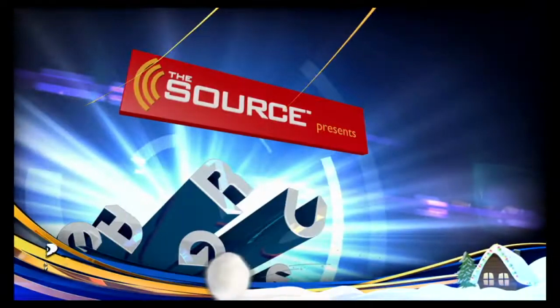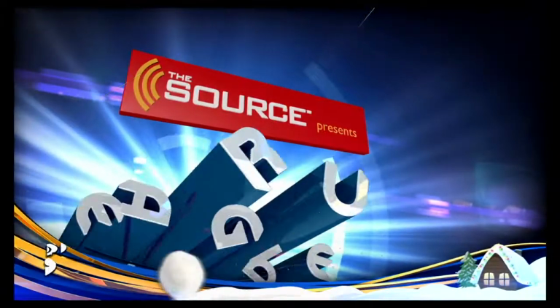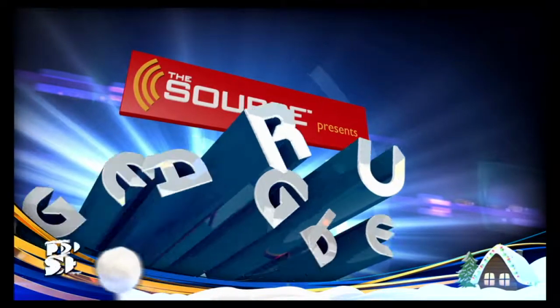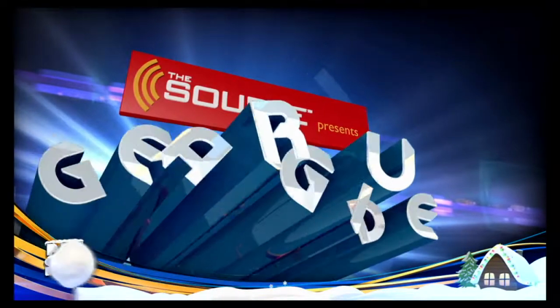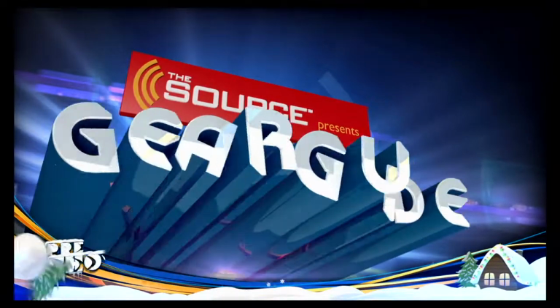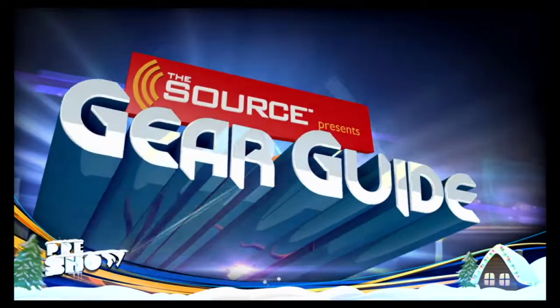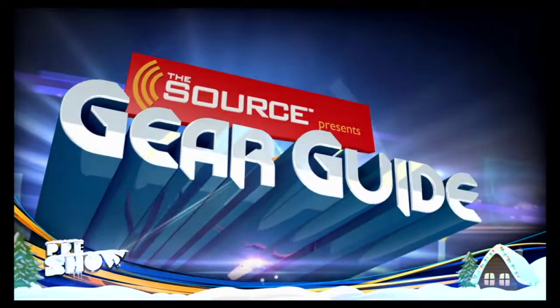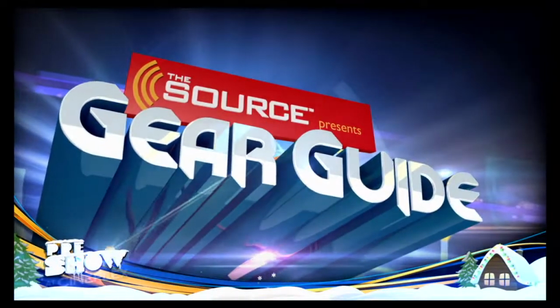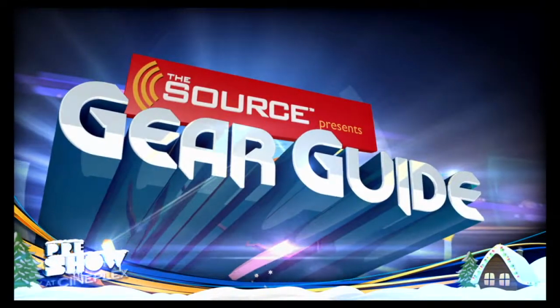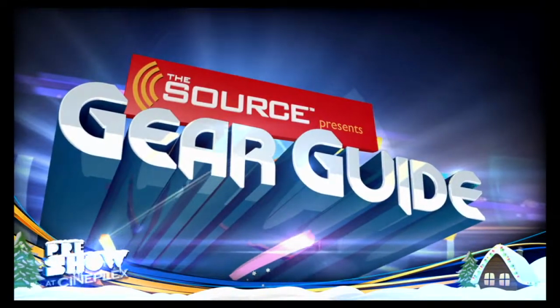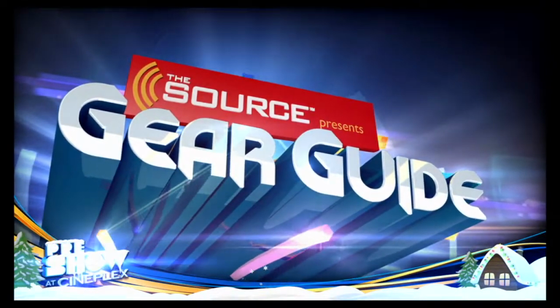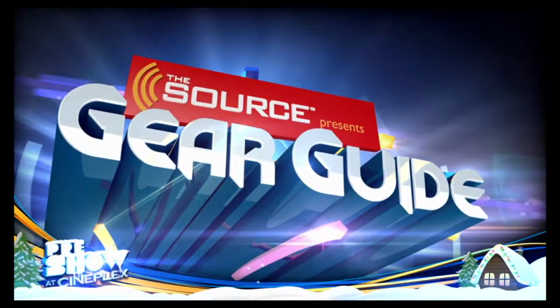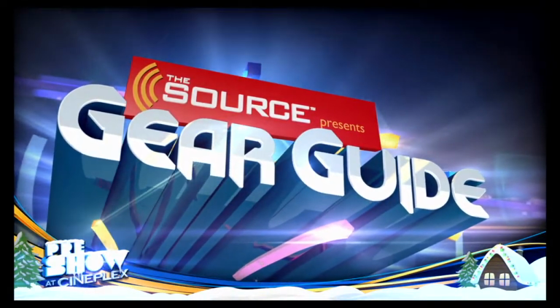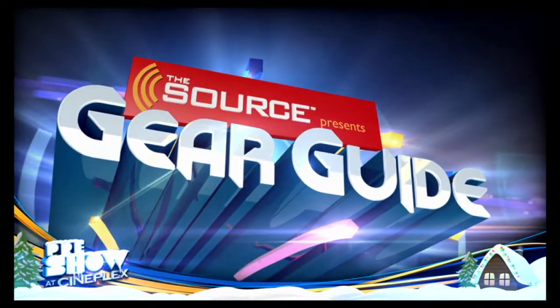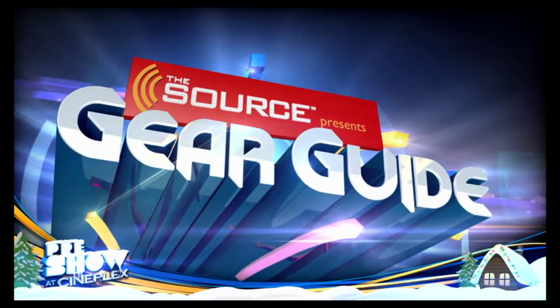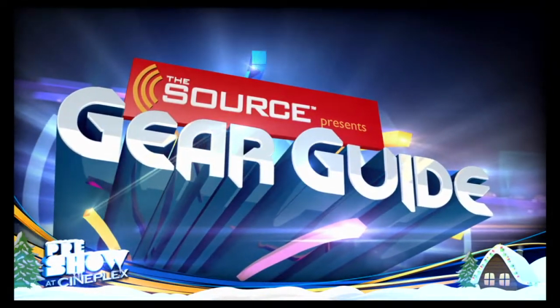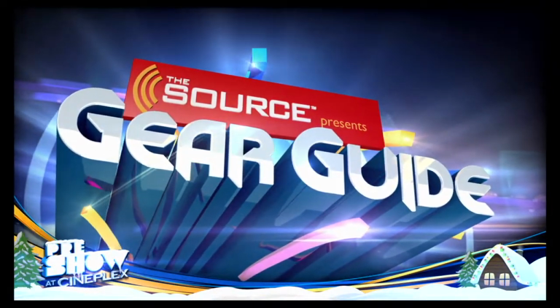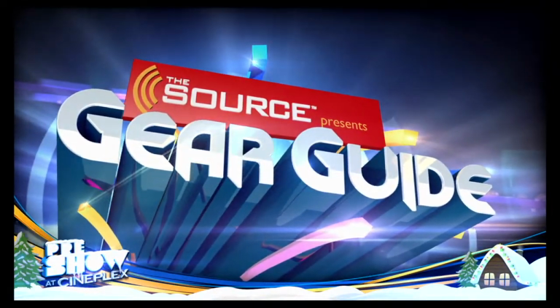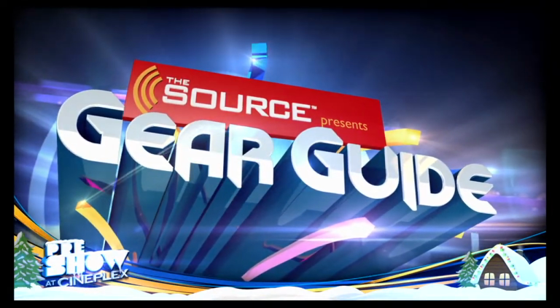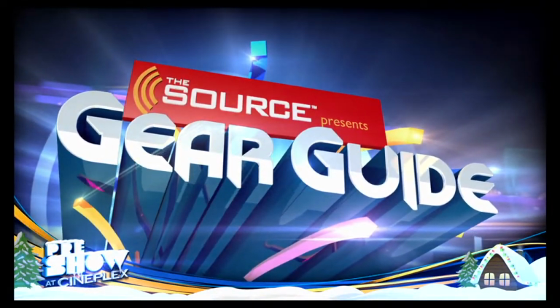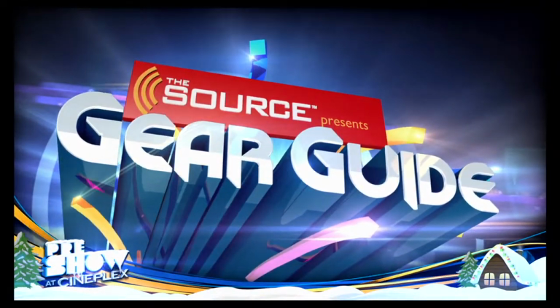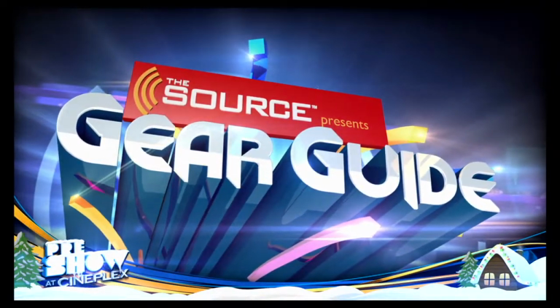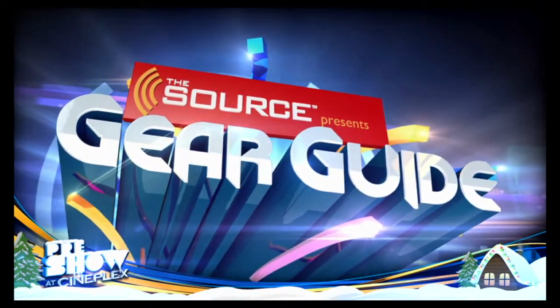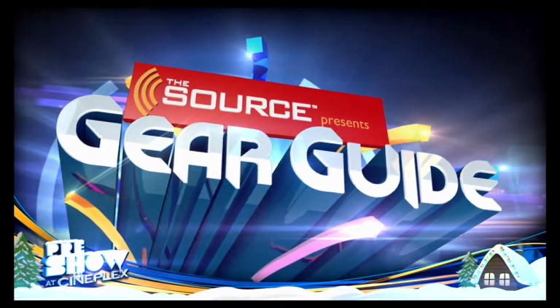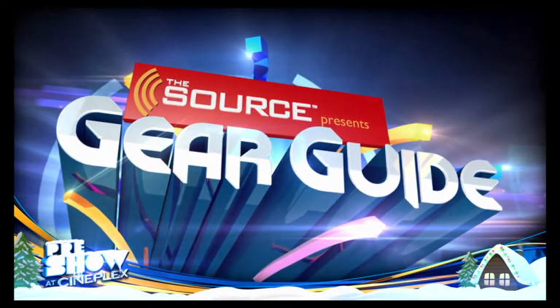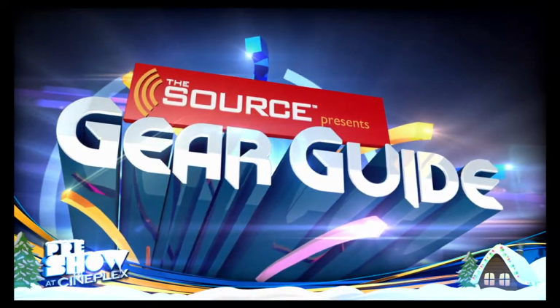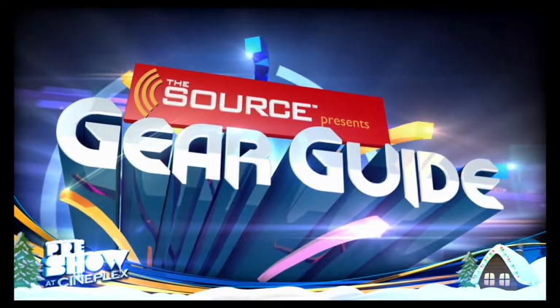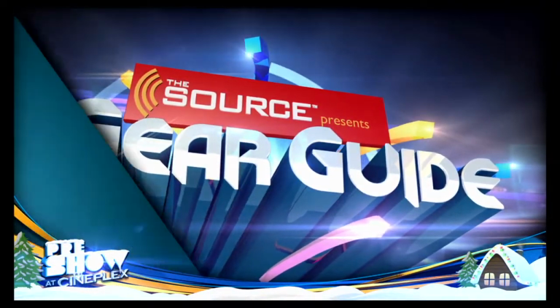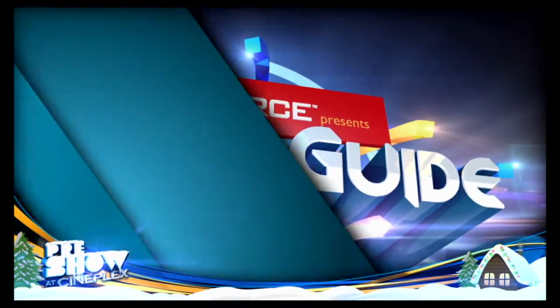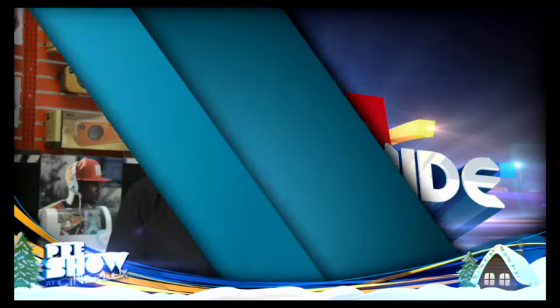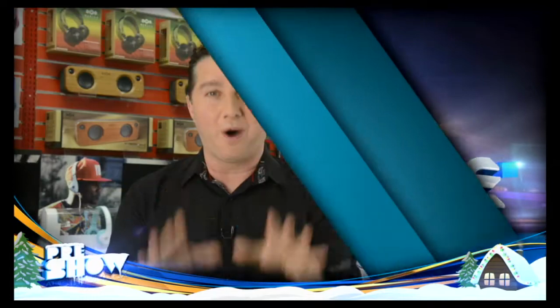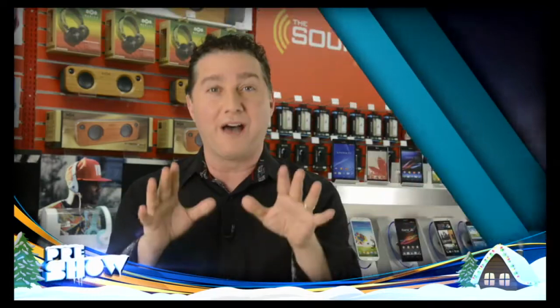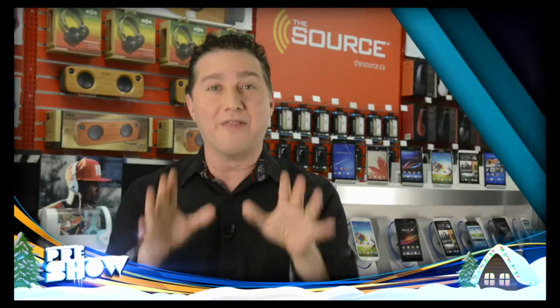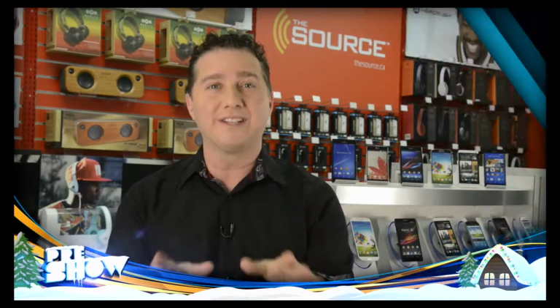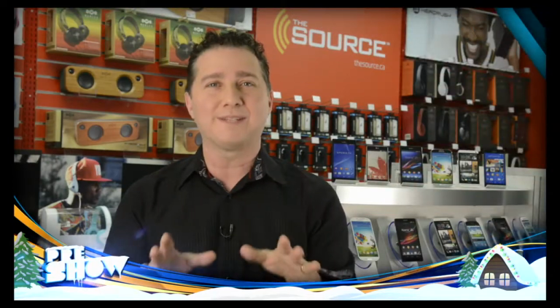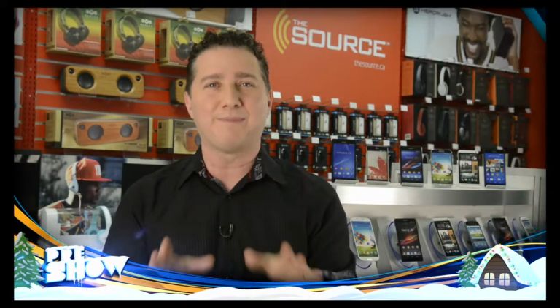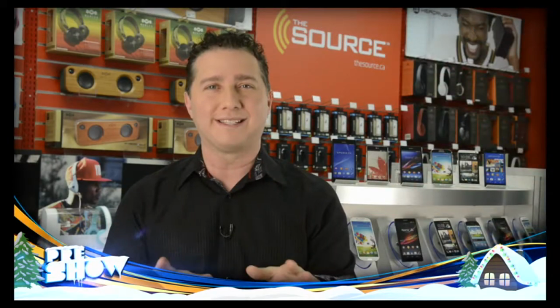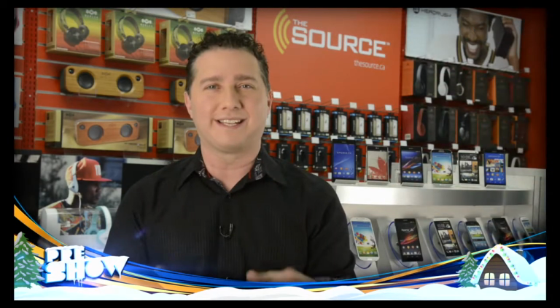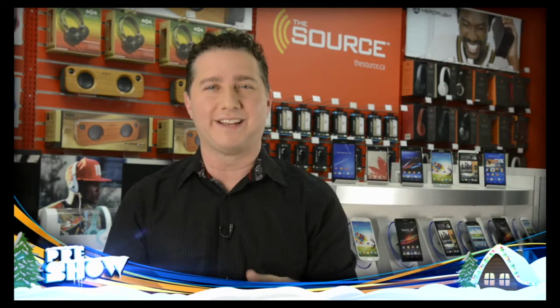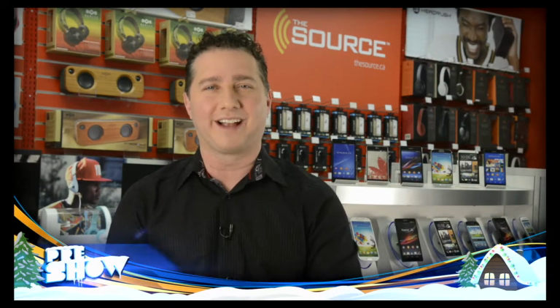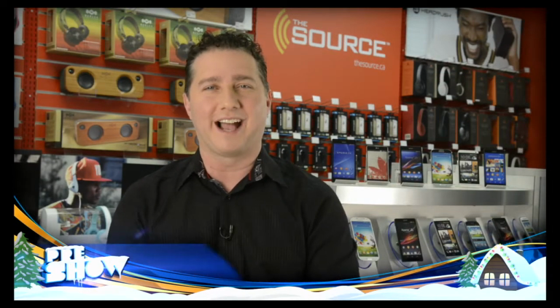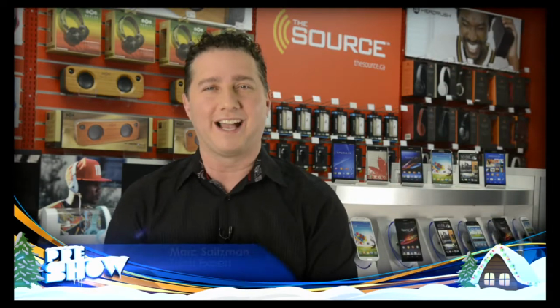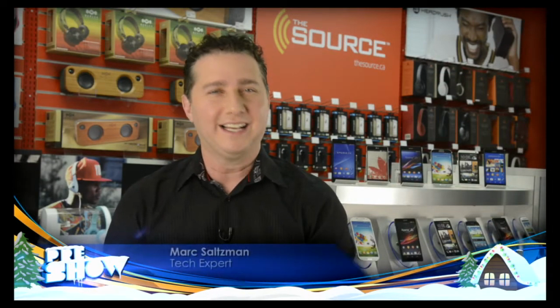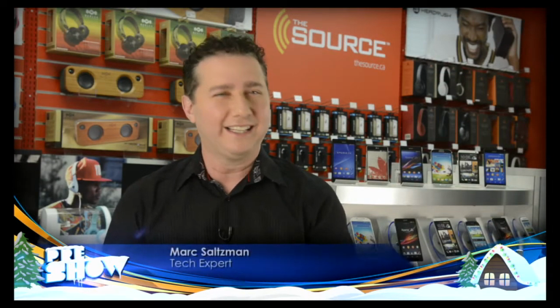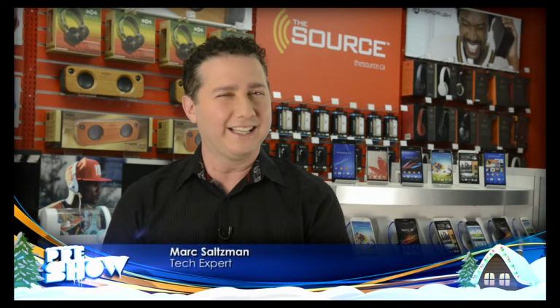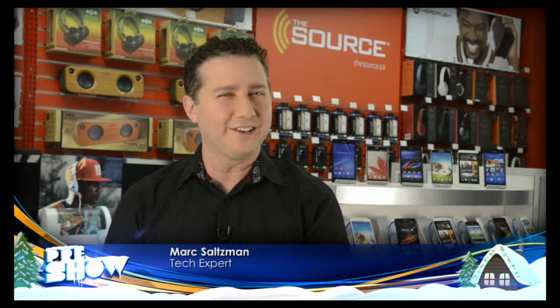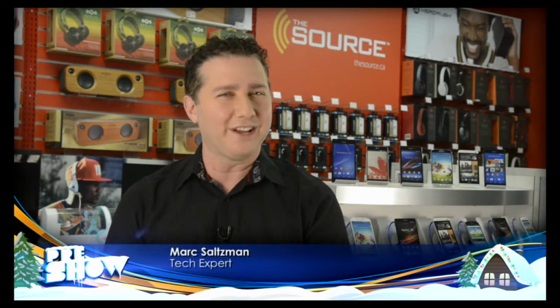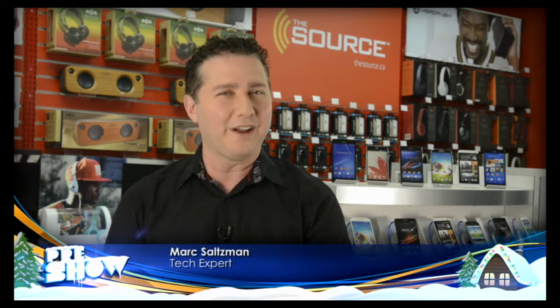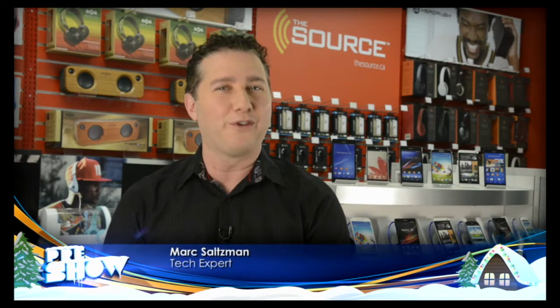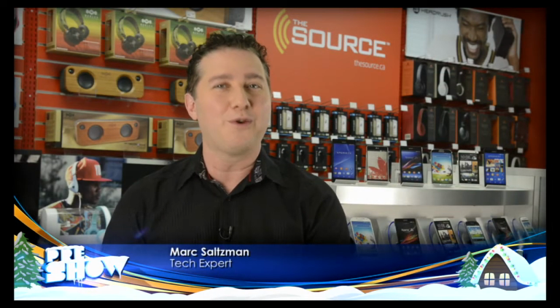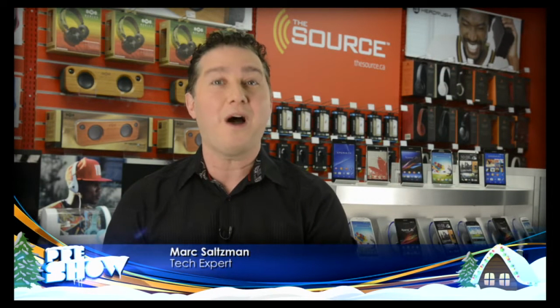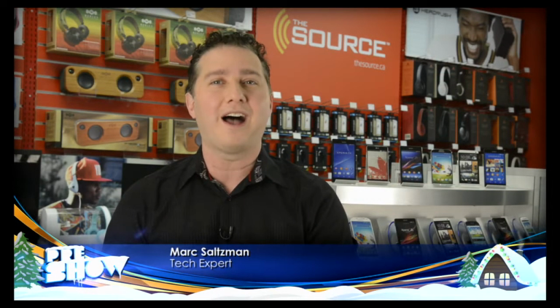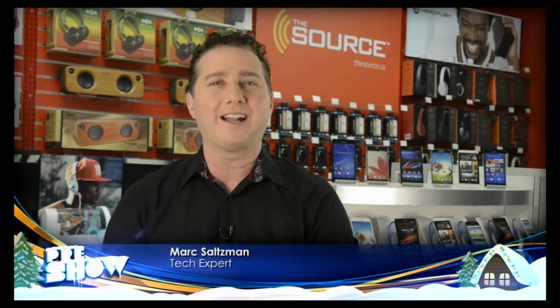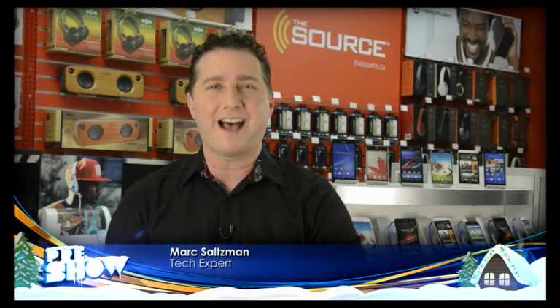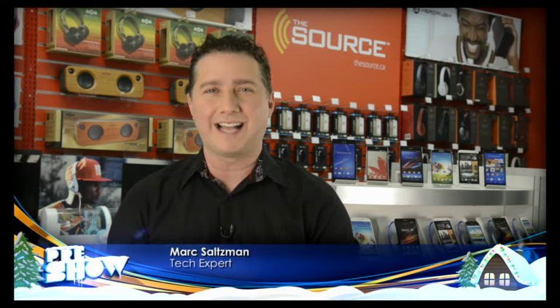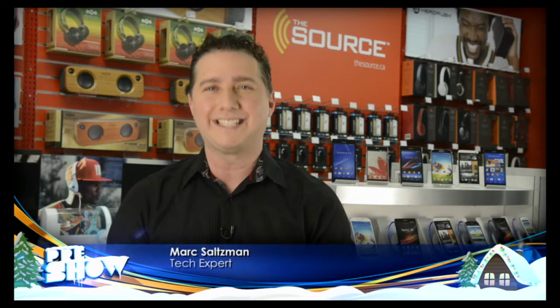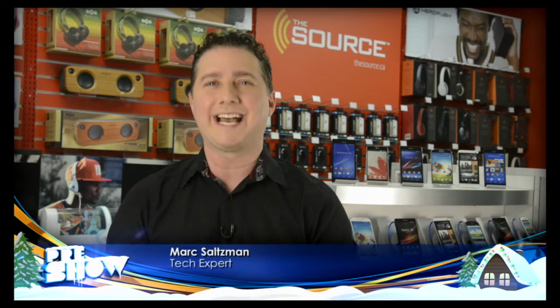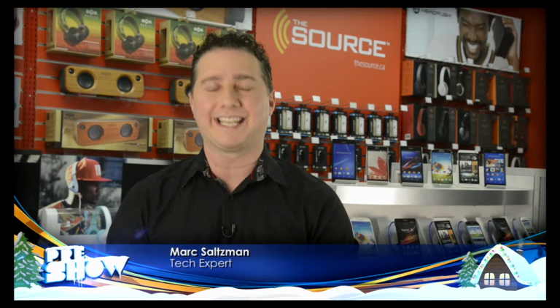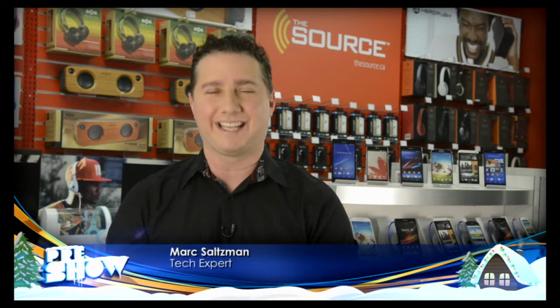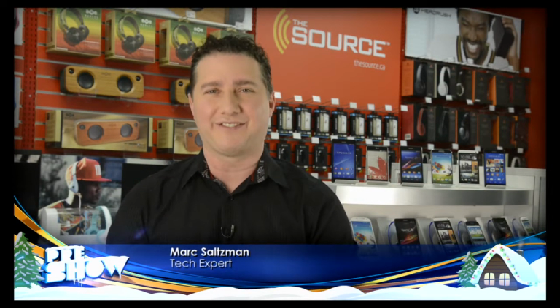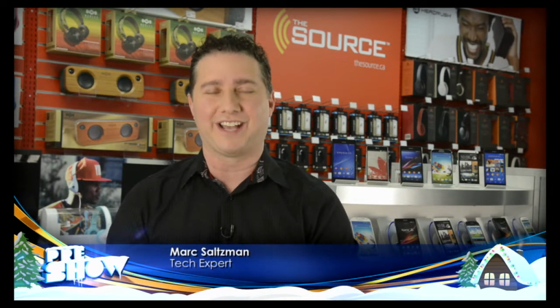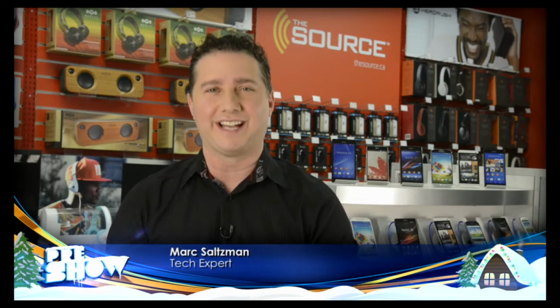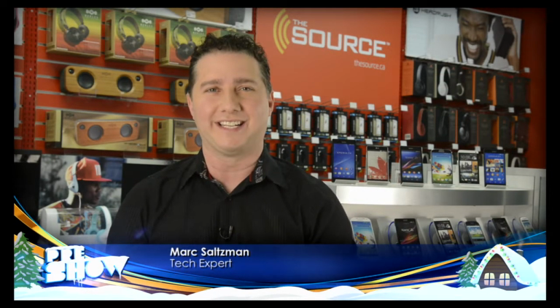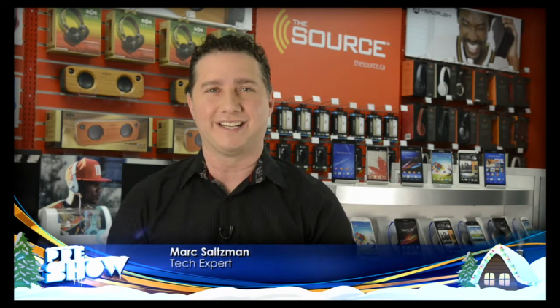Now it's time for Gear Guide, brought to you by The Source. On this month's Gear Guide, let's look at a few hot, high-tech gift ideas.